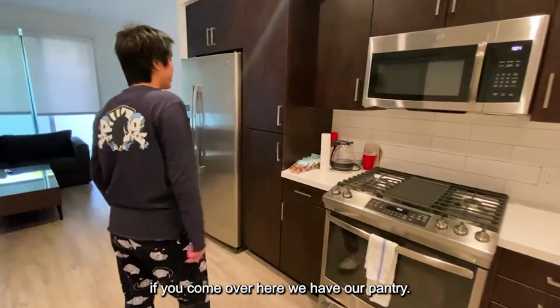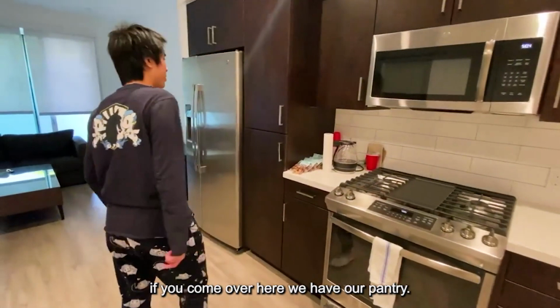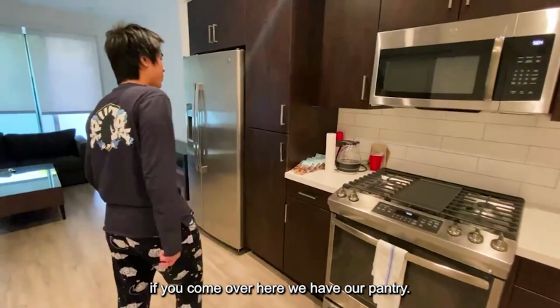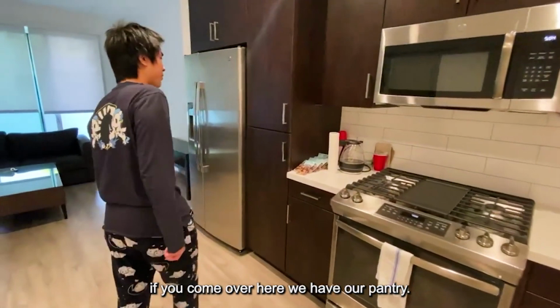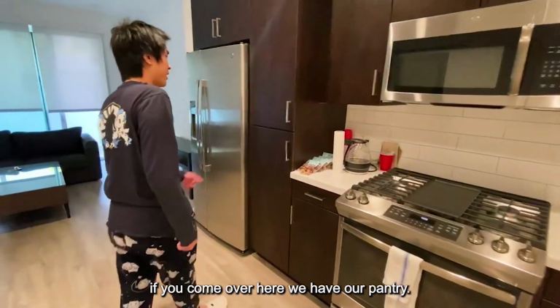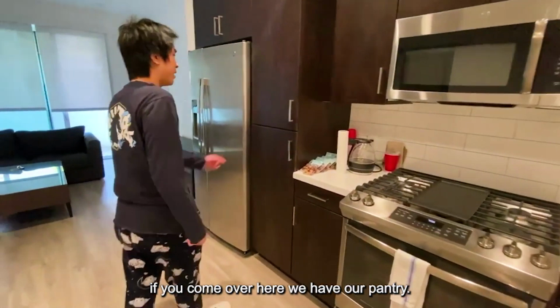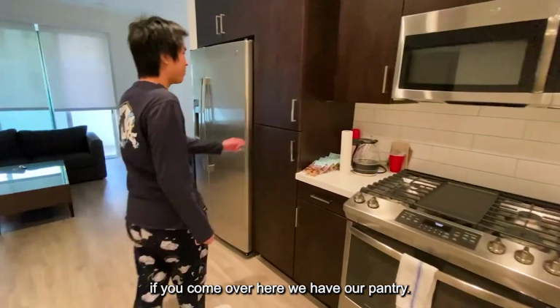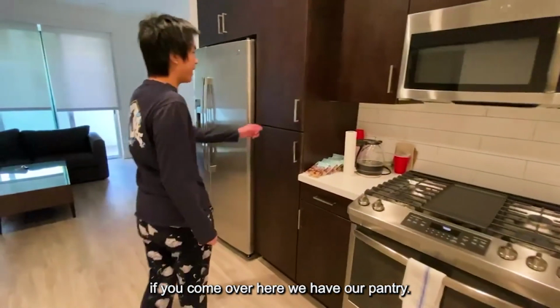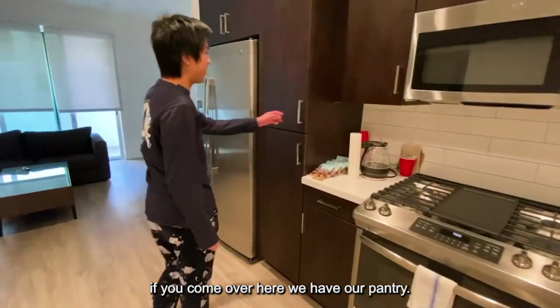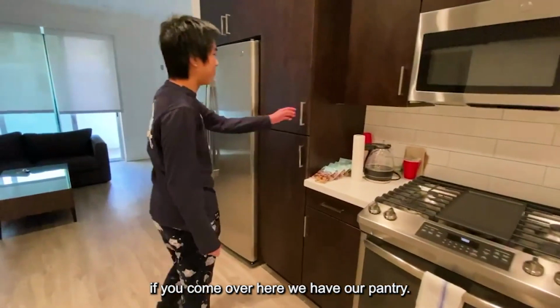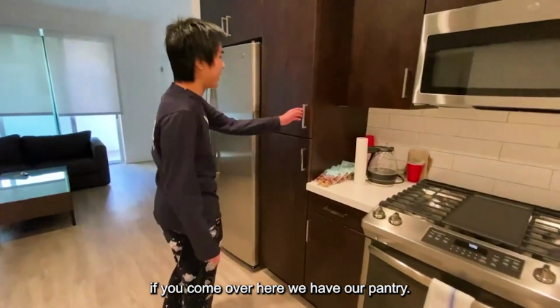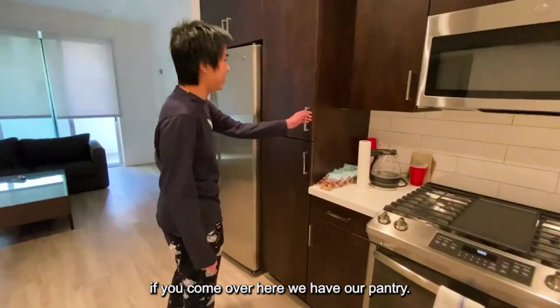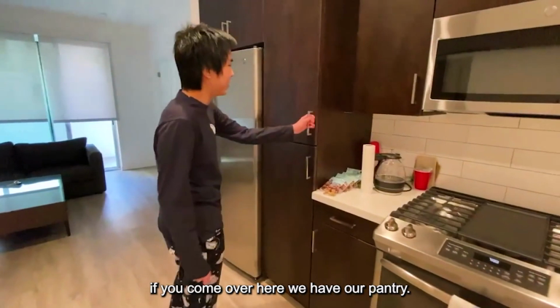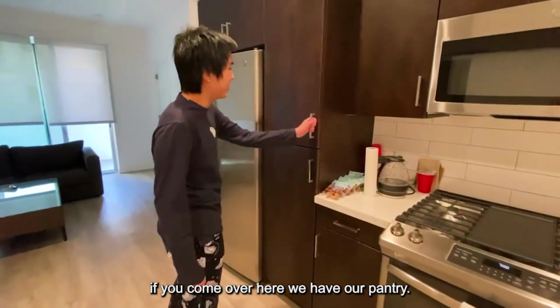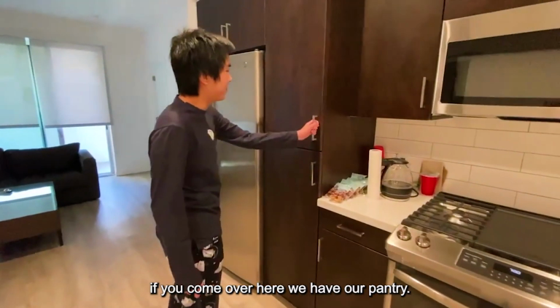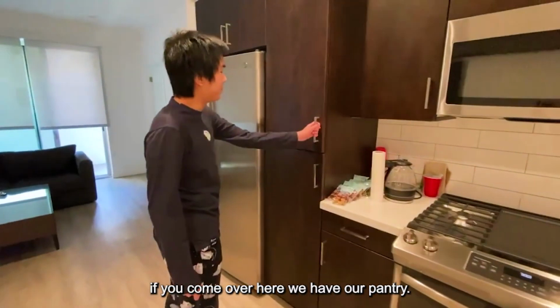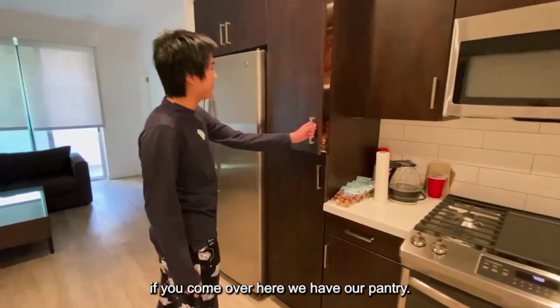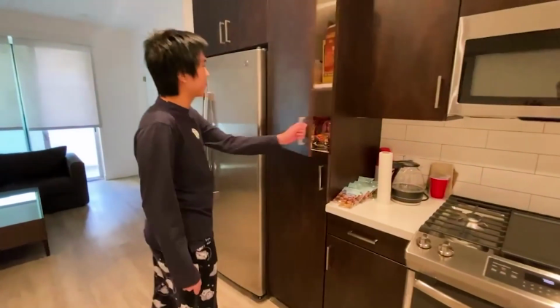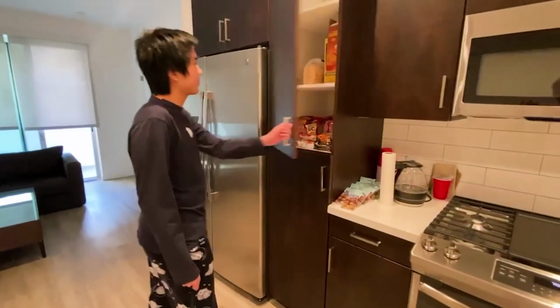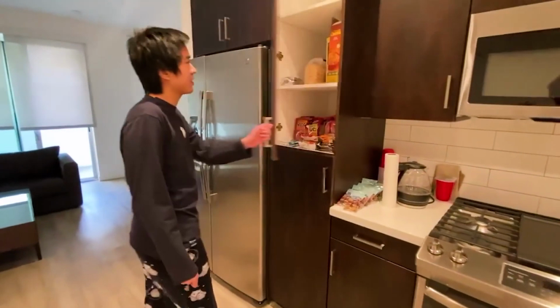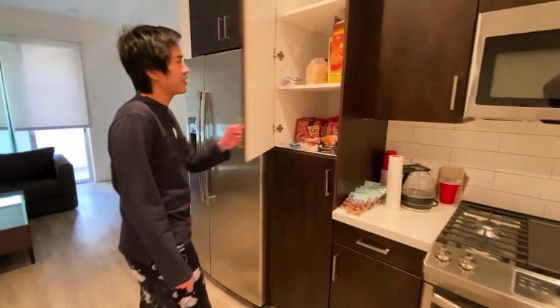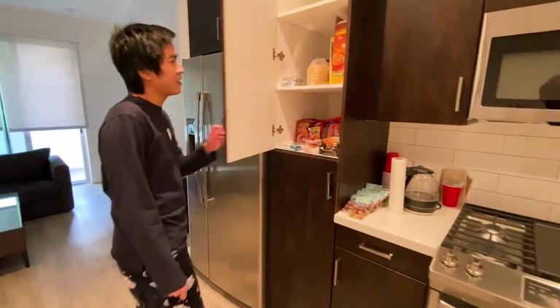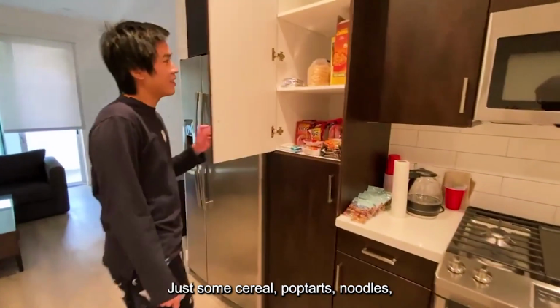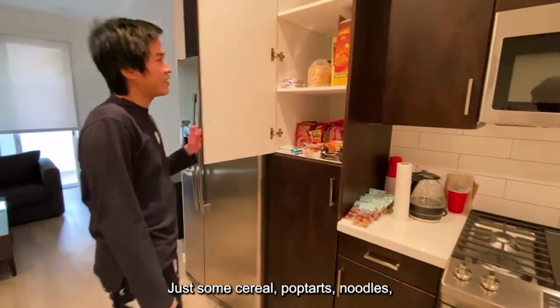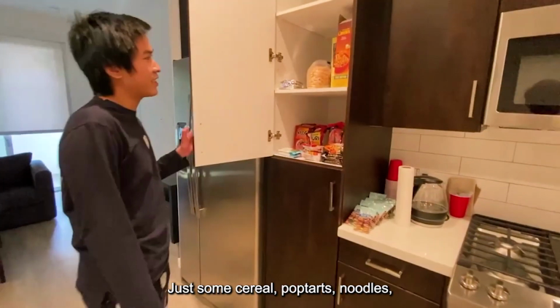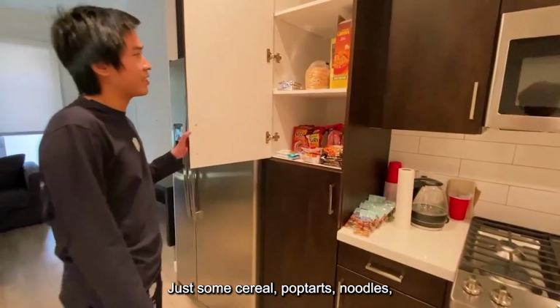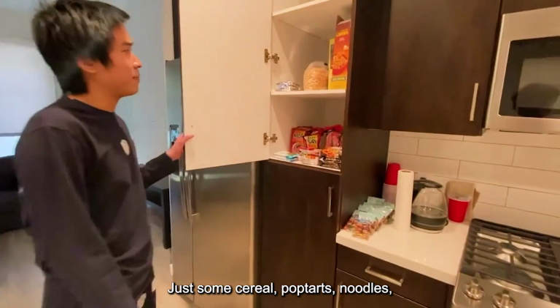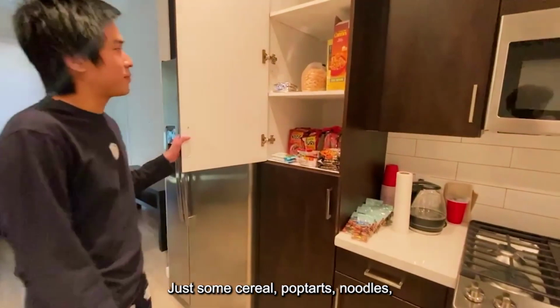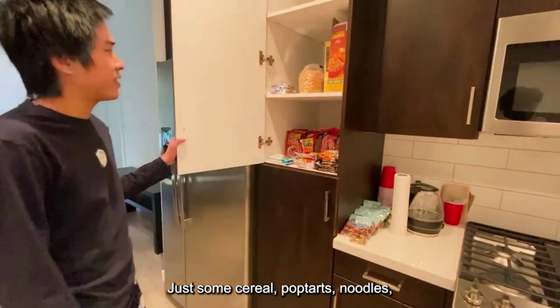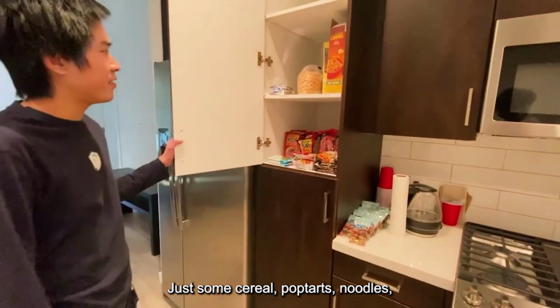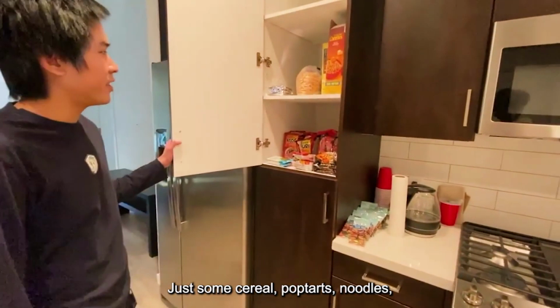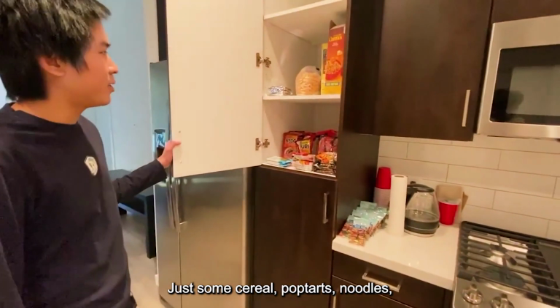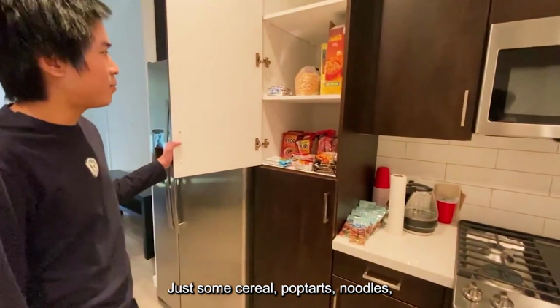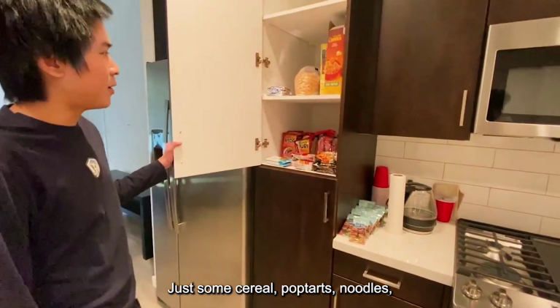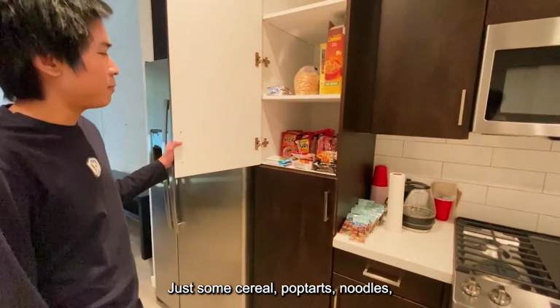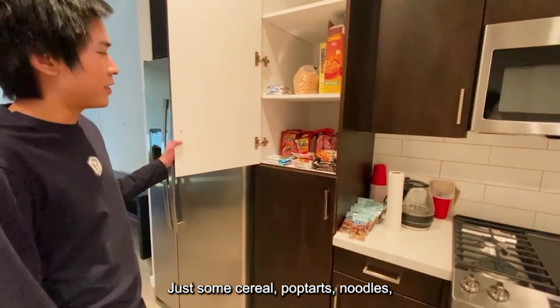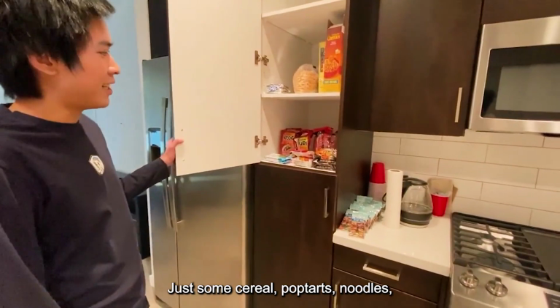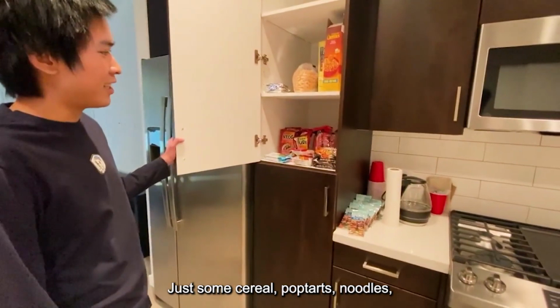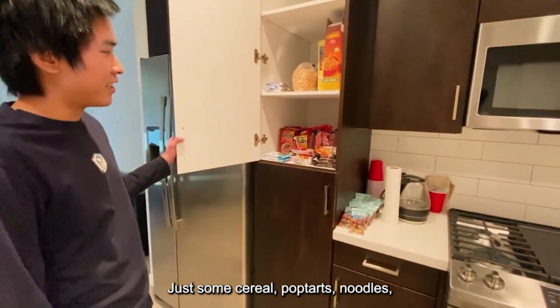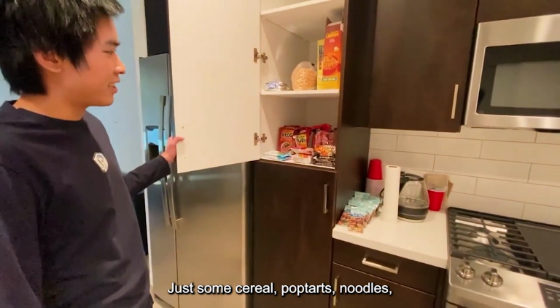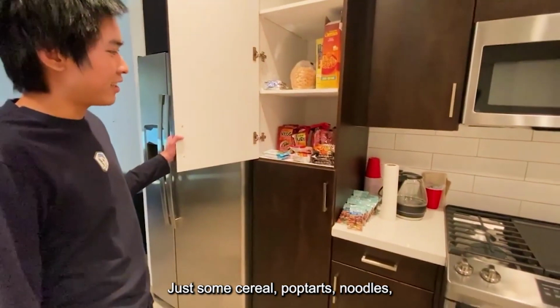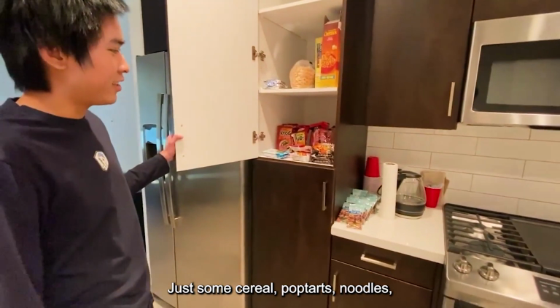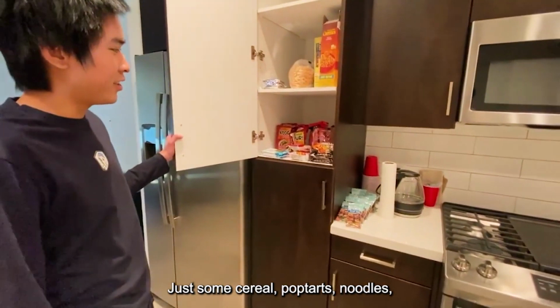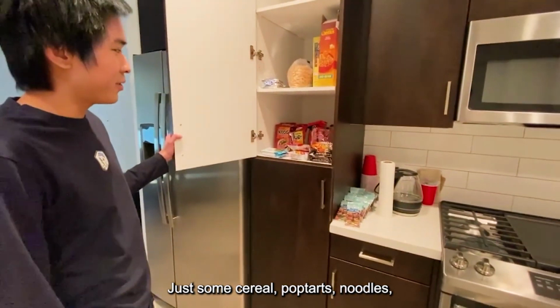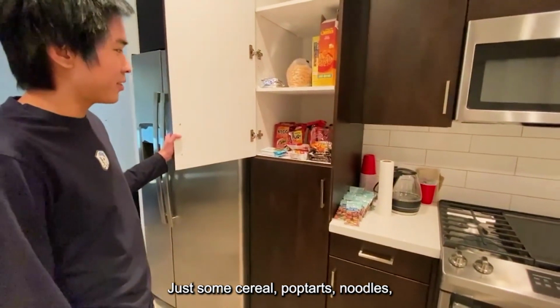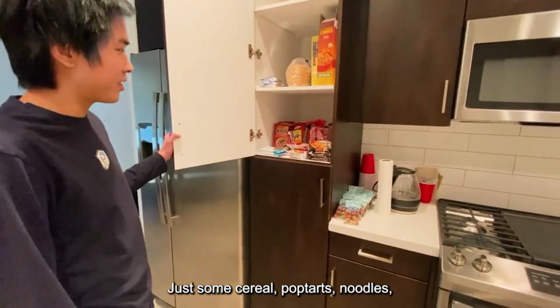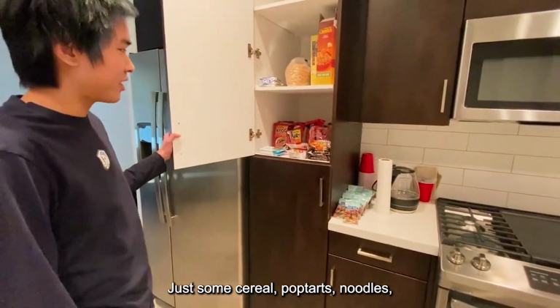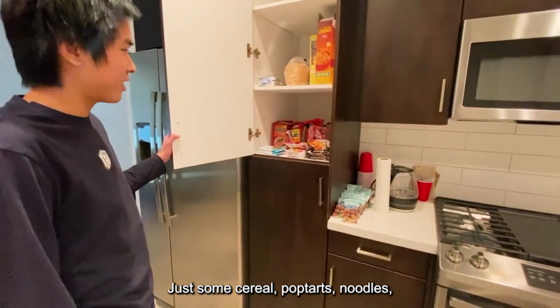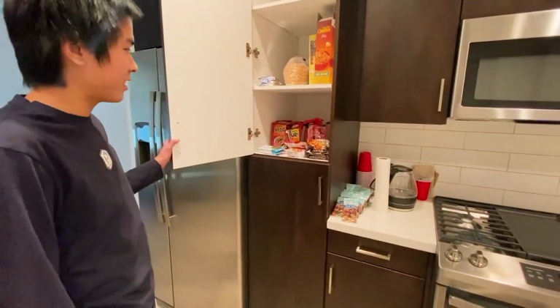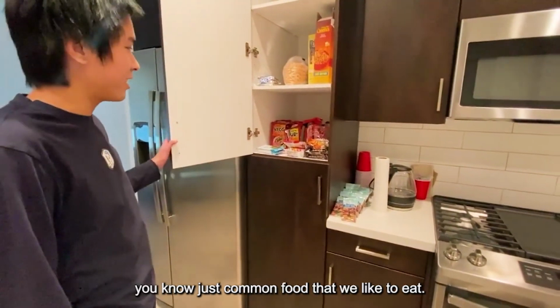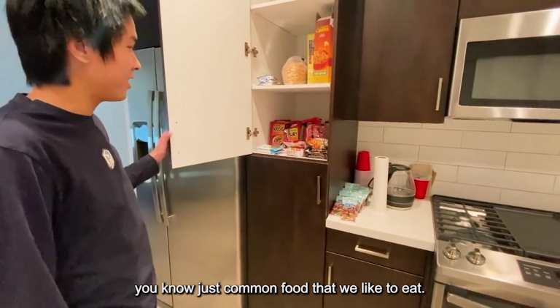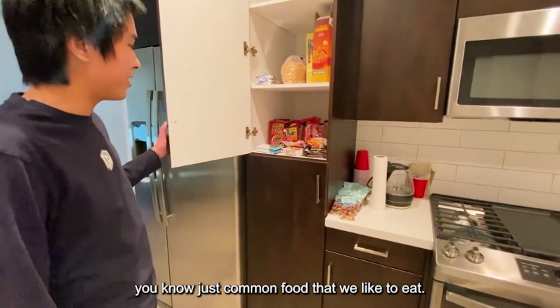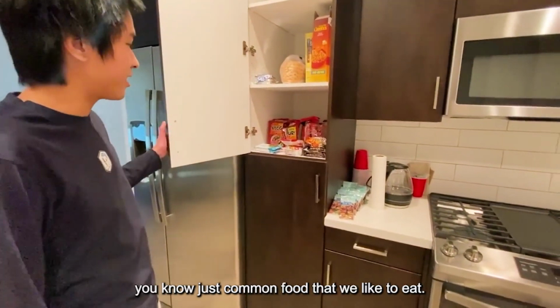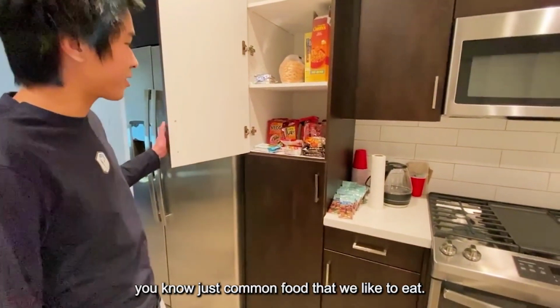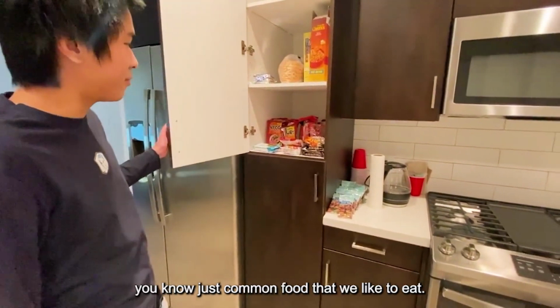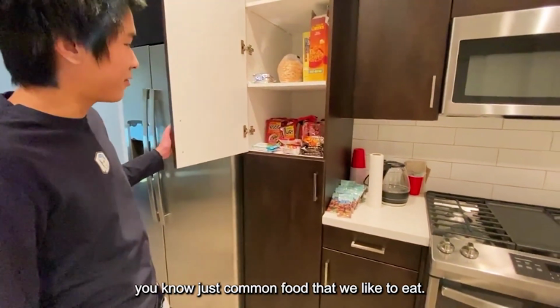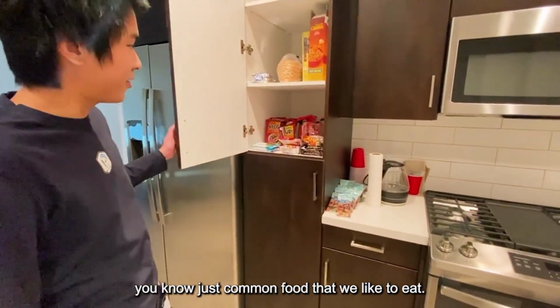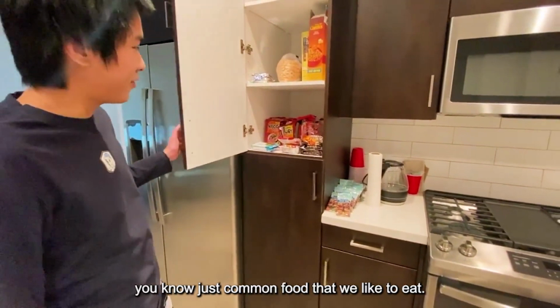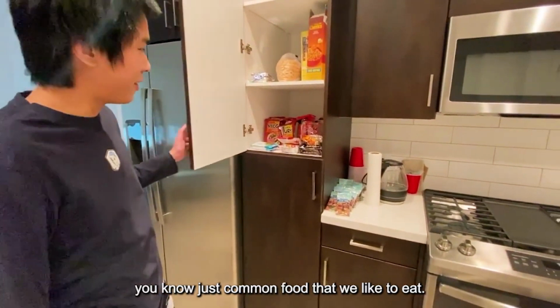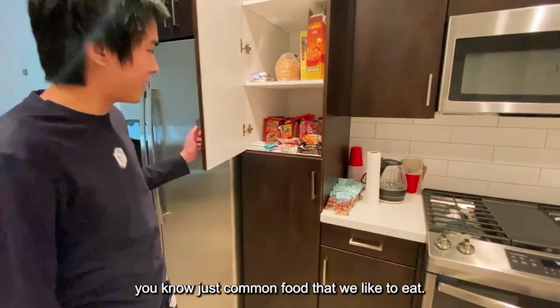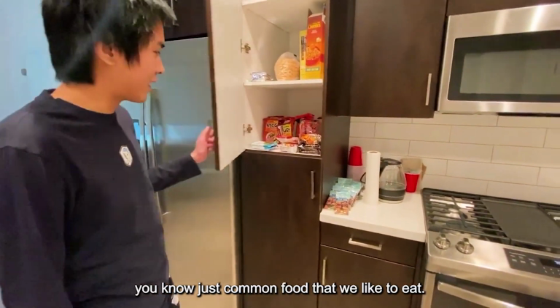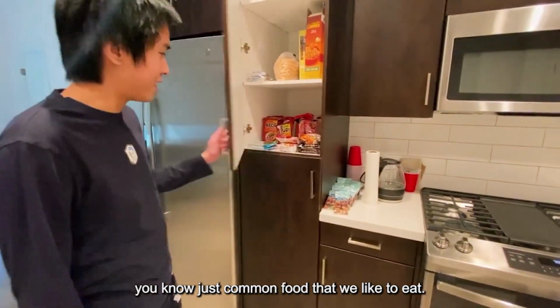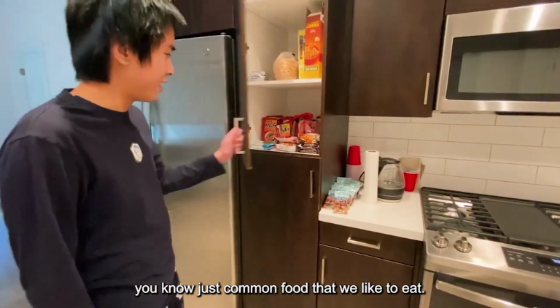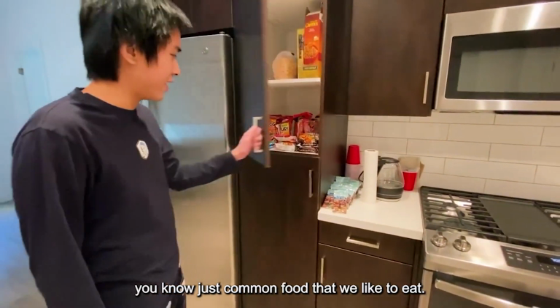If you come over here we have our pantry — just some cereal, pop-tarts, noodles. Just common food that we like to eat.